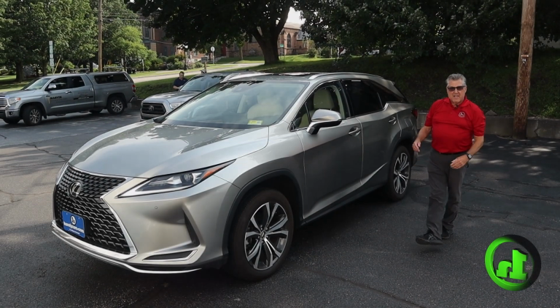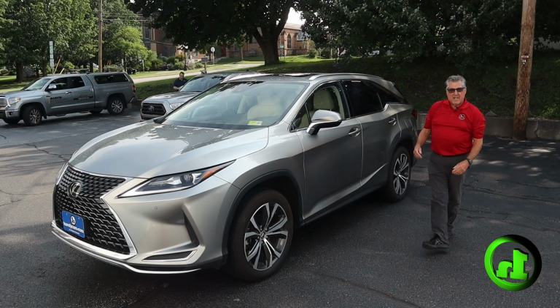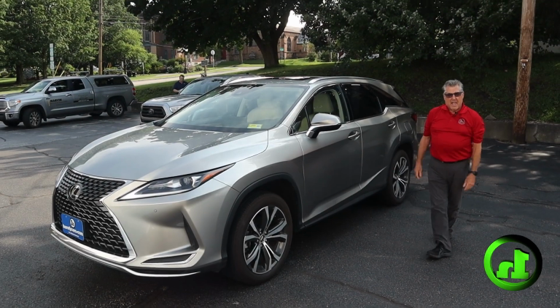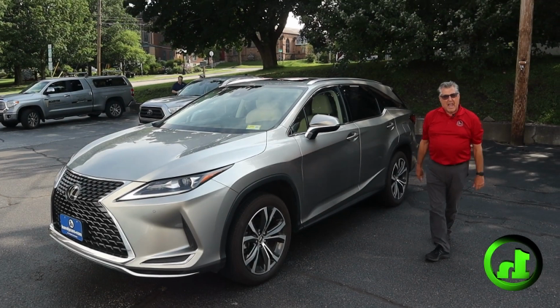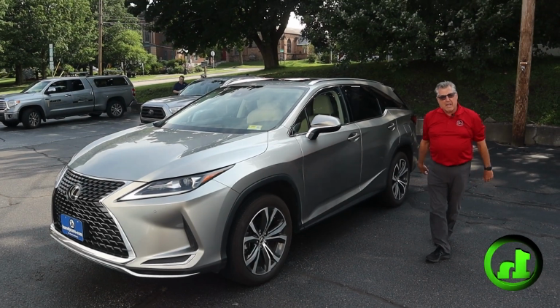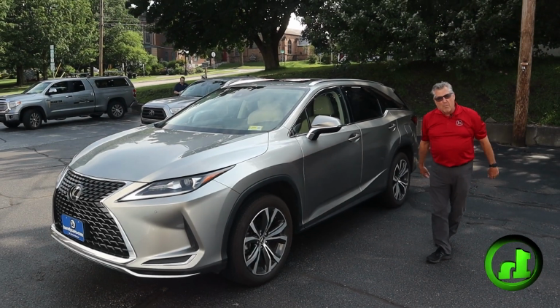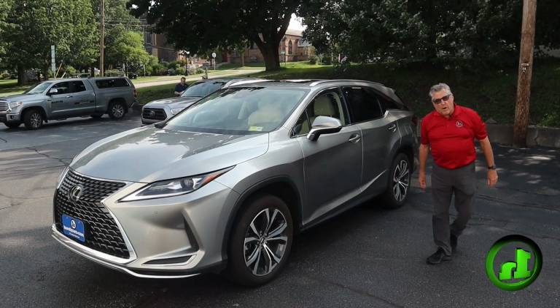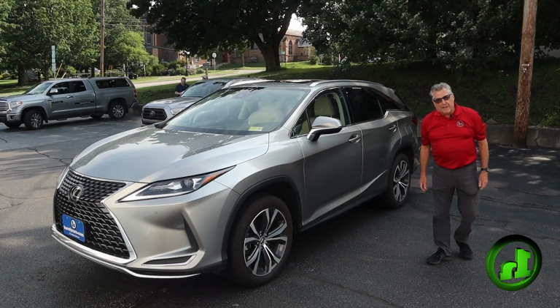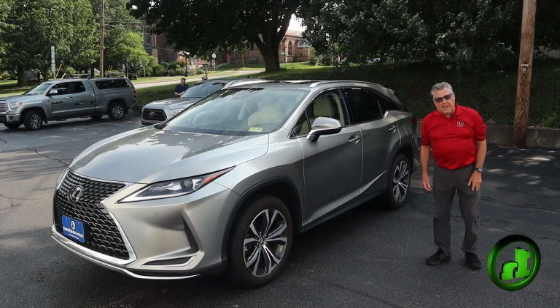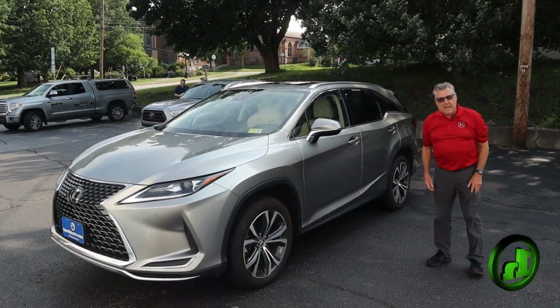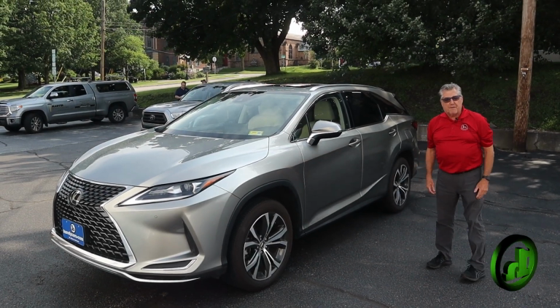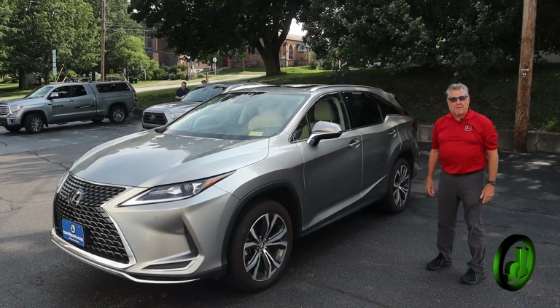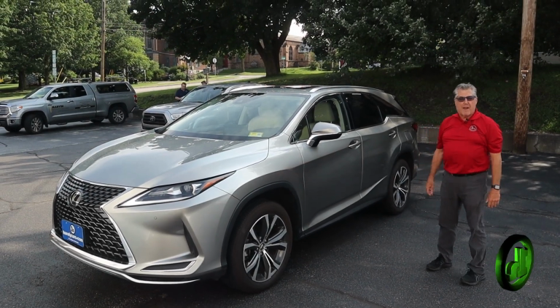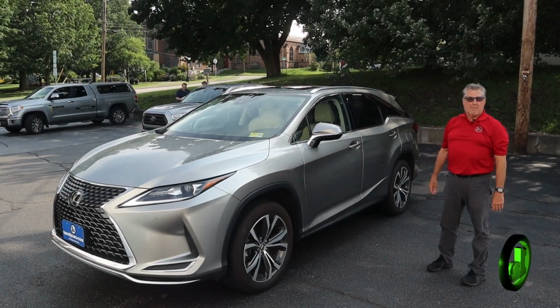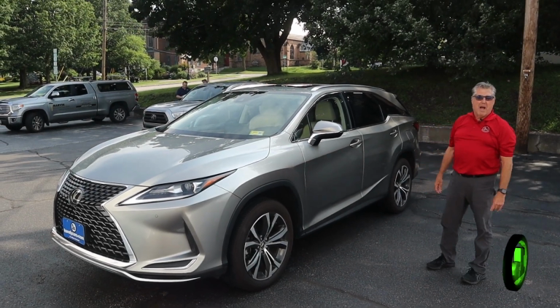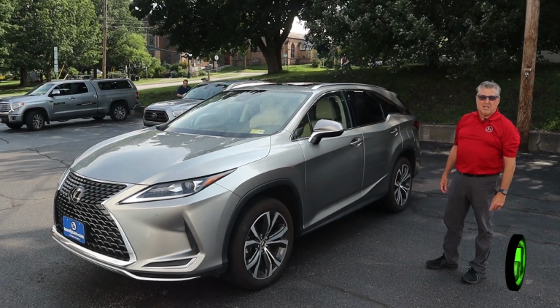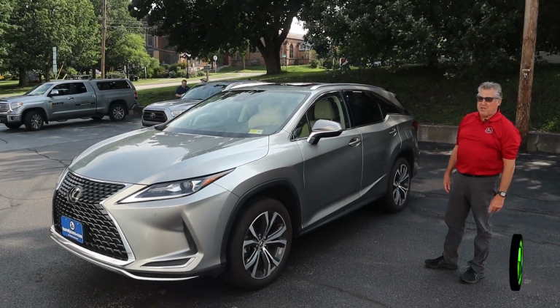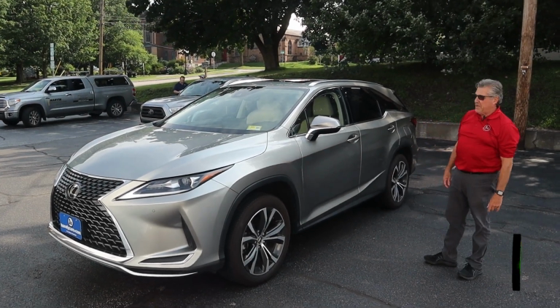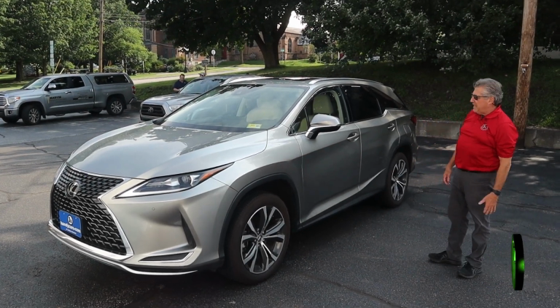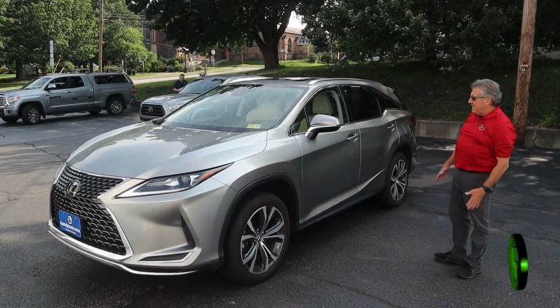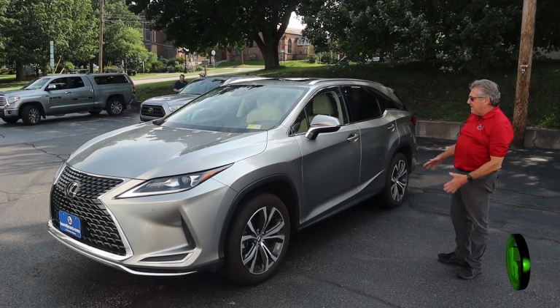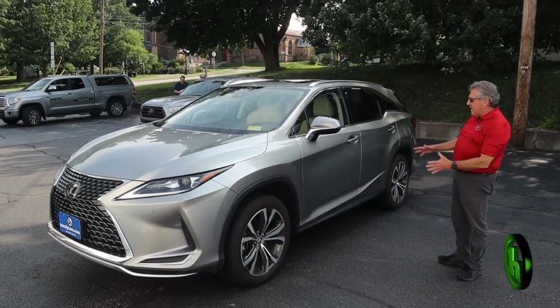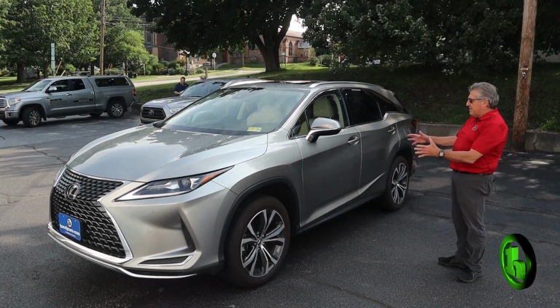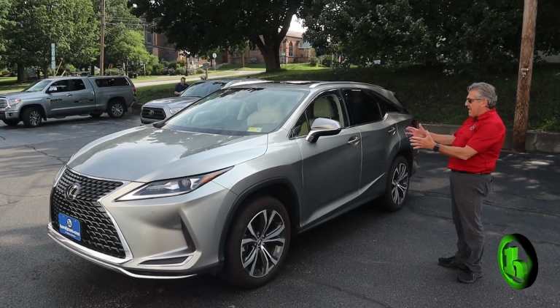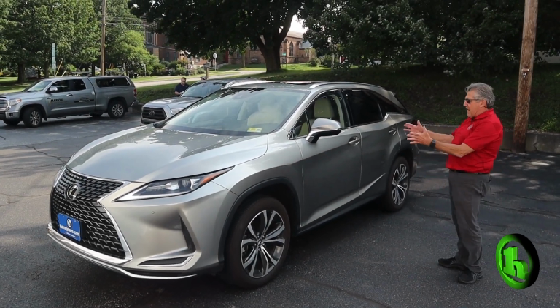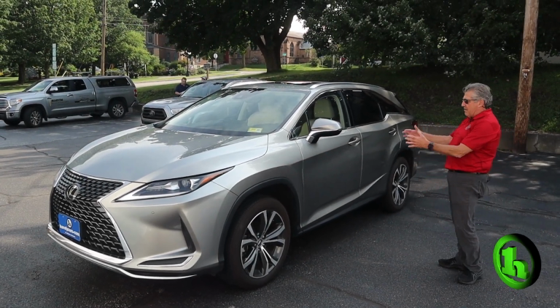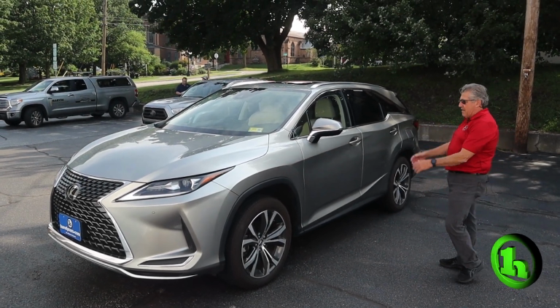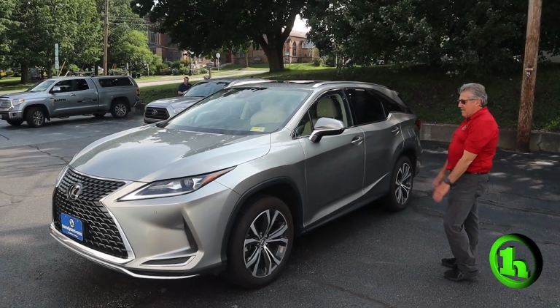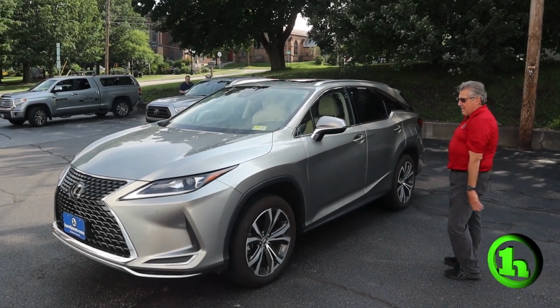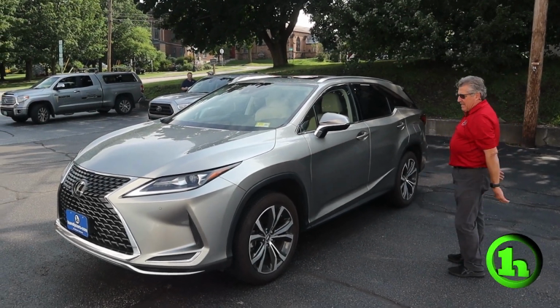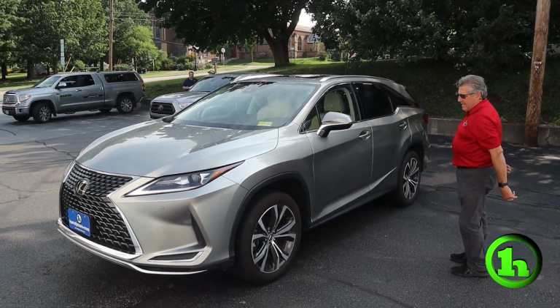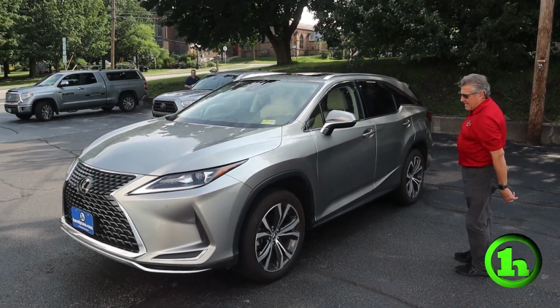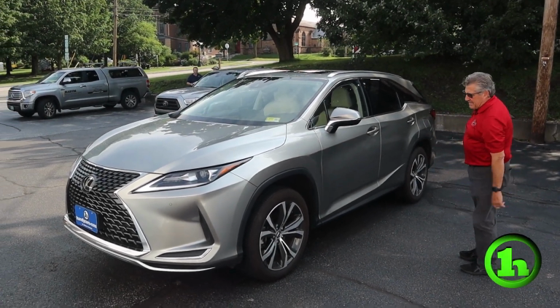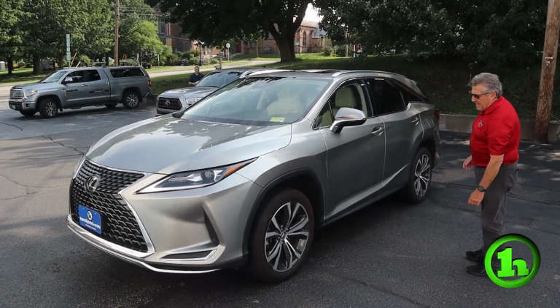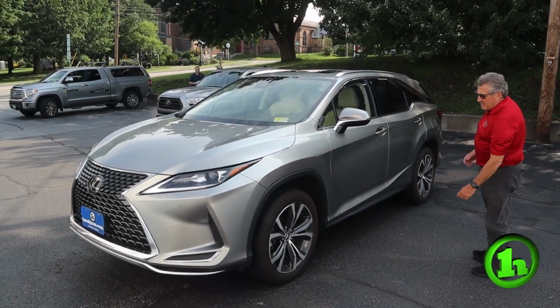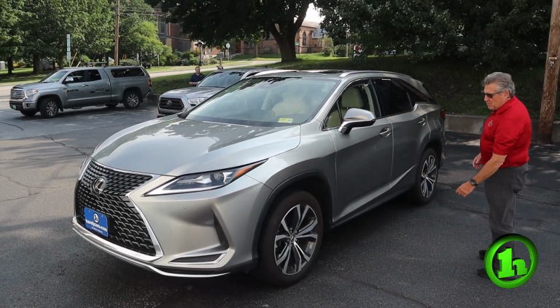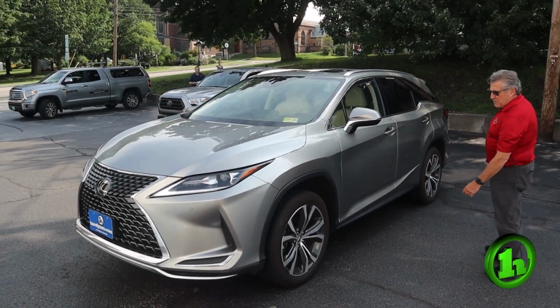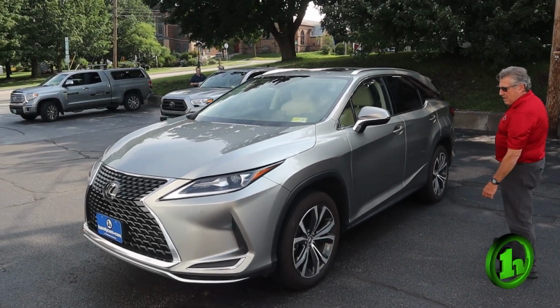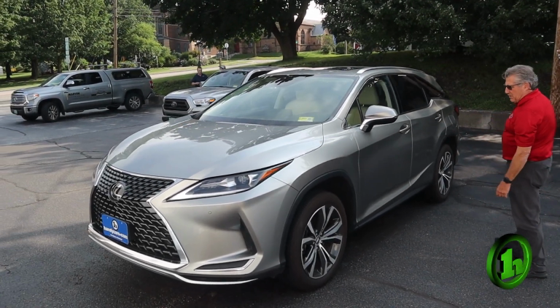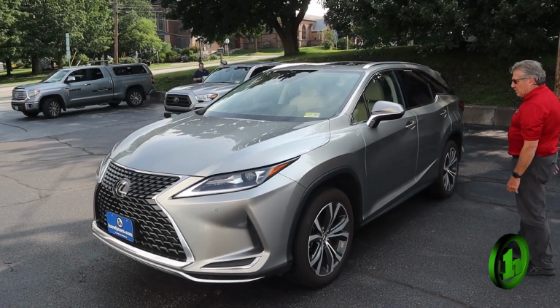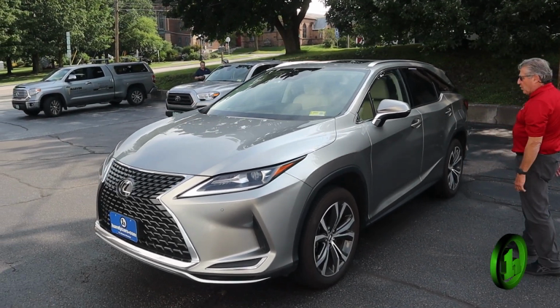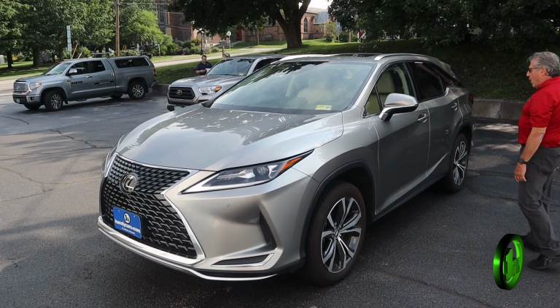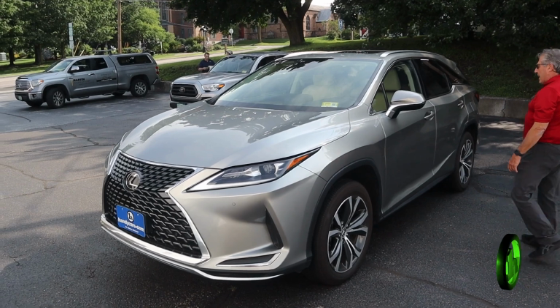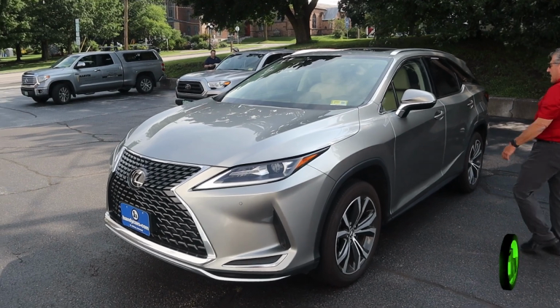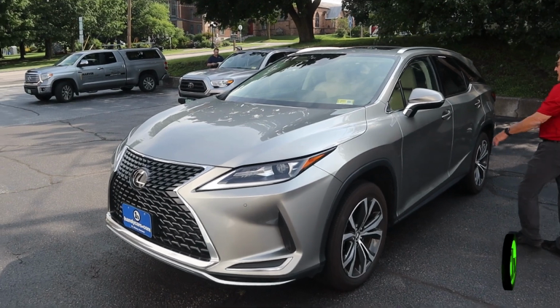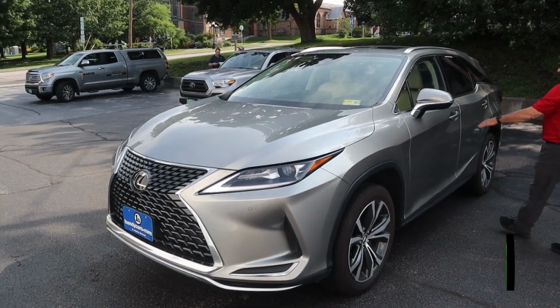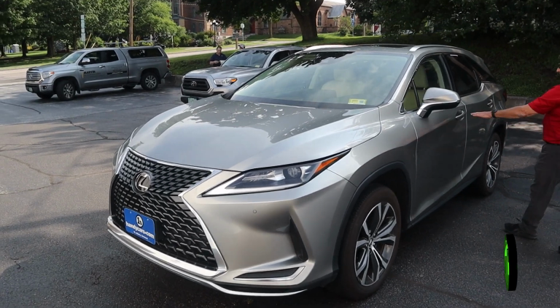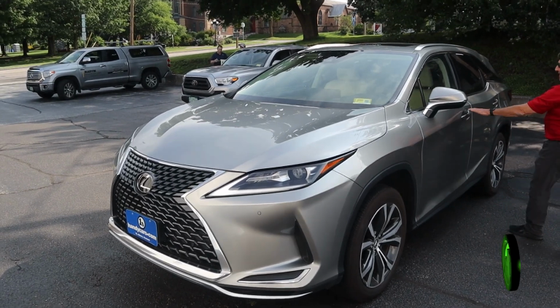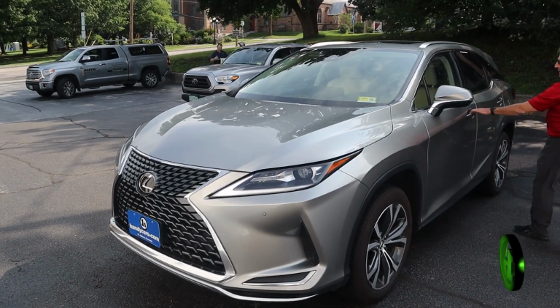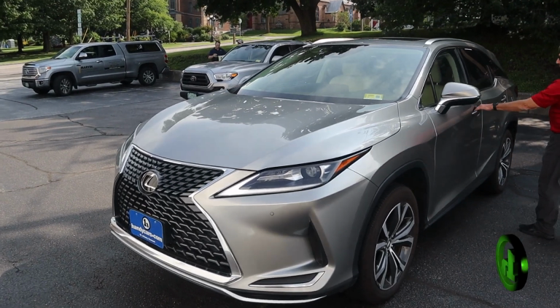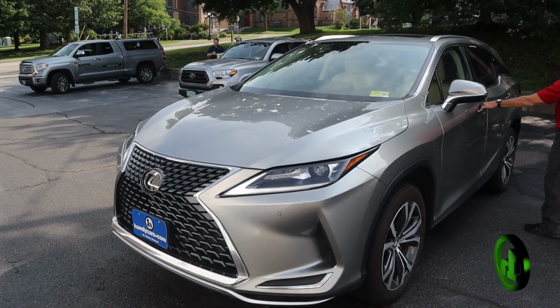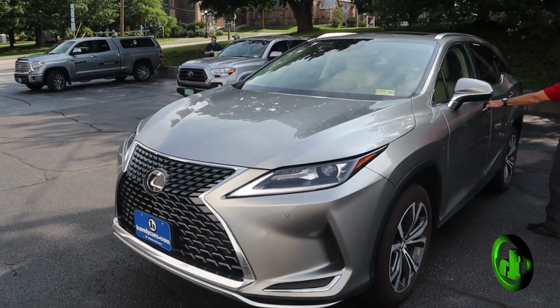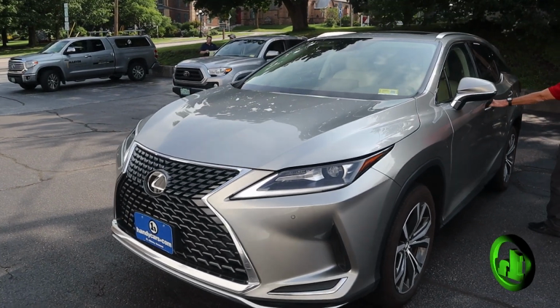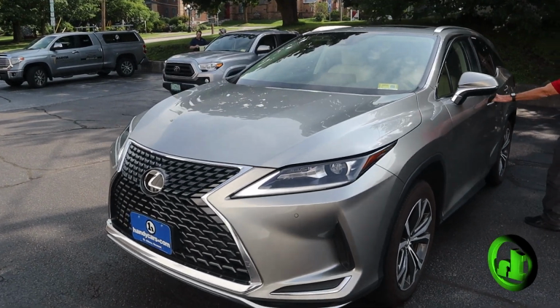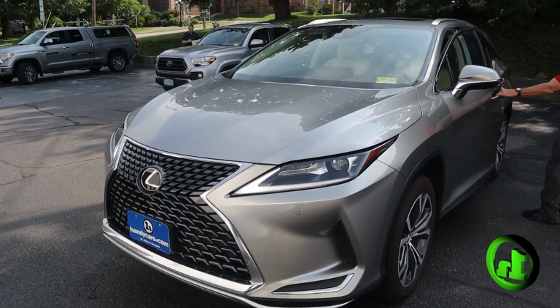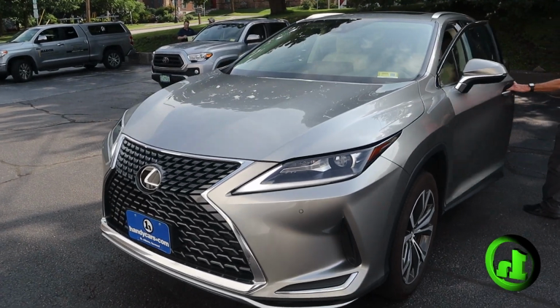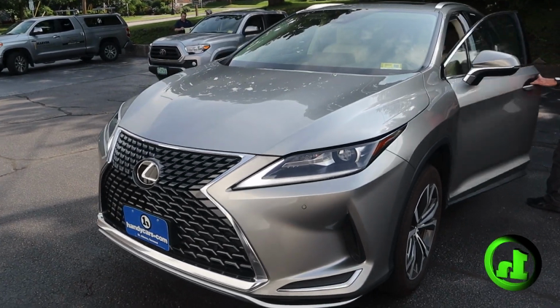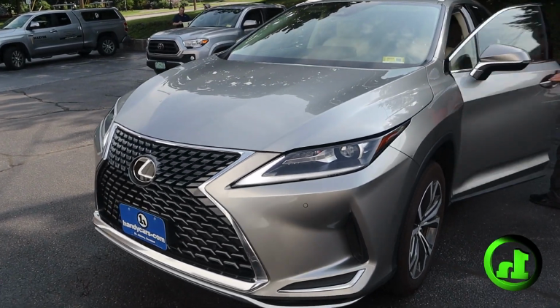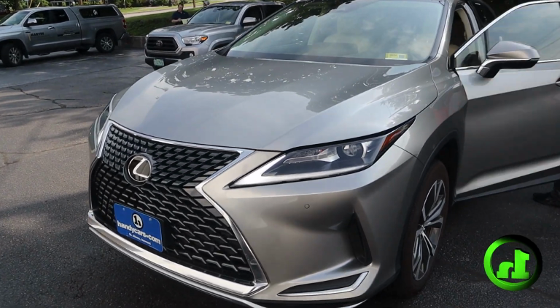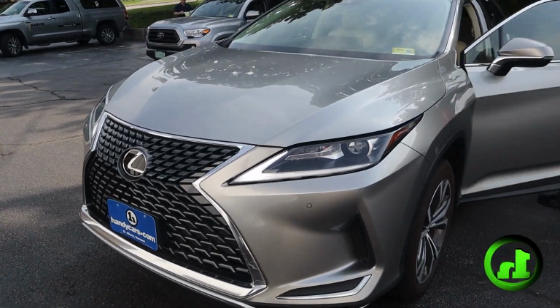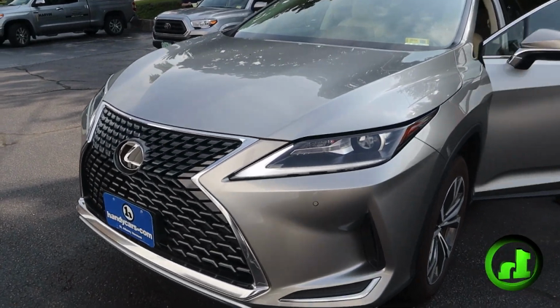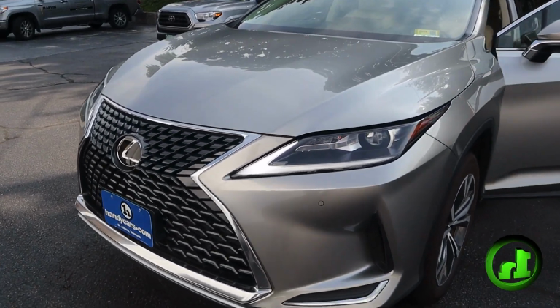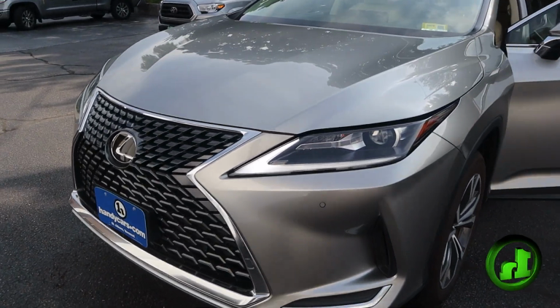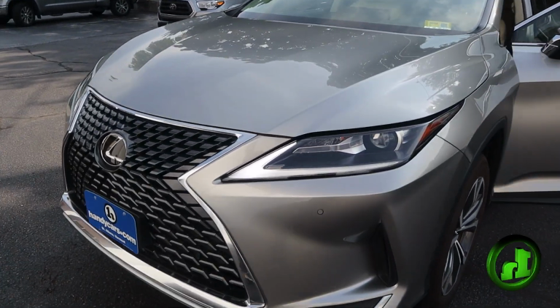Hey, good morning, Doug. Frank Marshall, Handy Downtown. Here's that 2020 Lexus you inquired about.